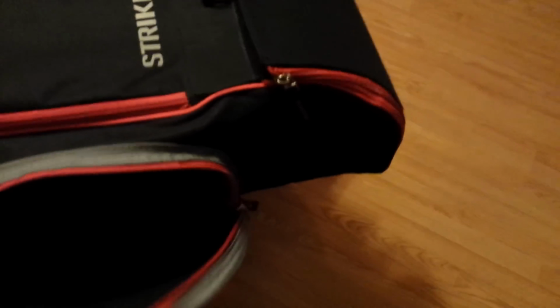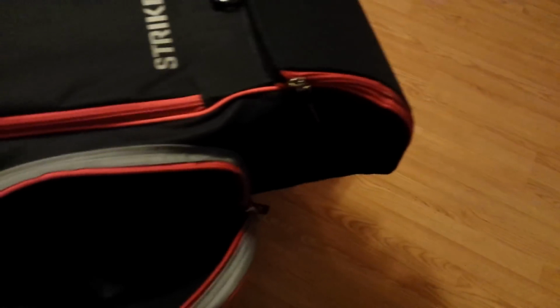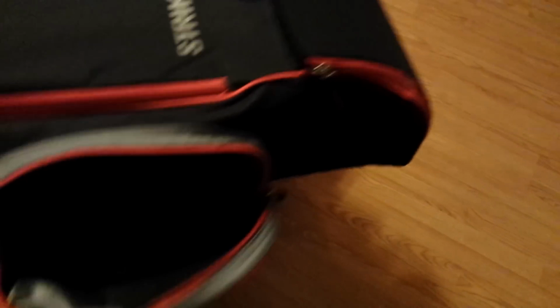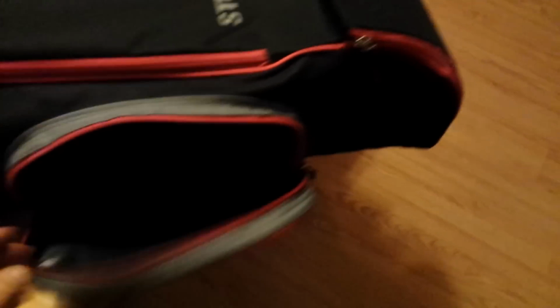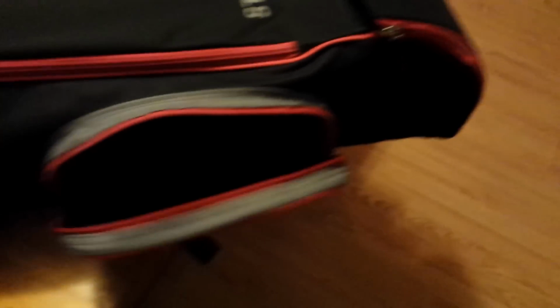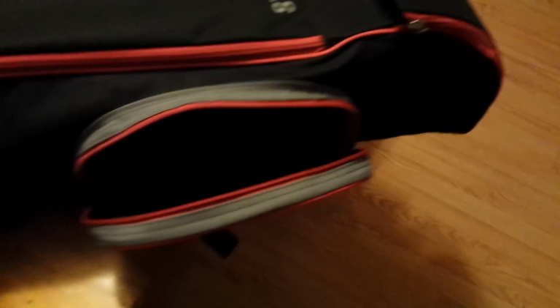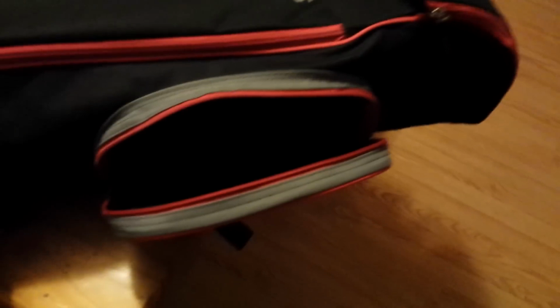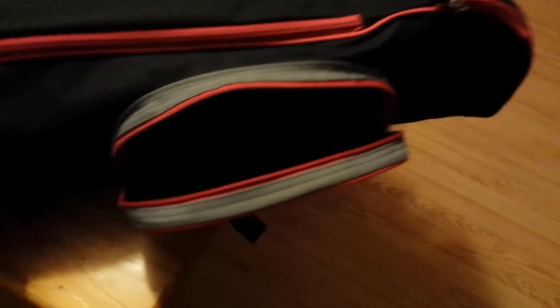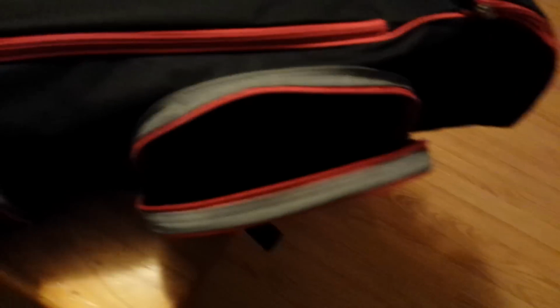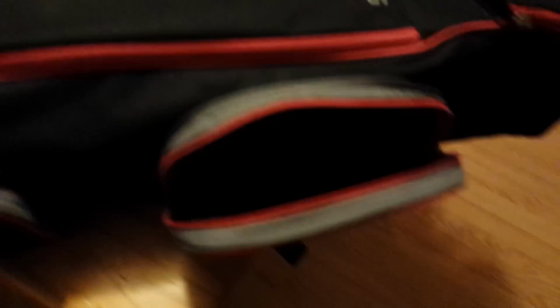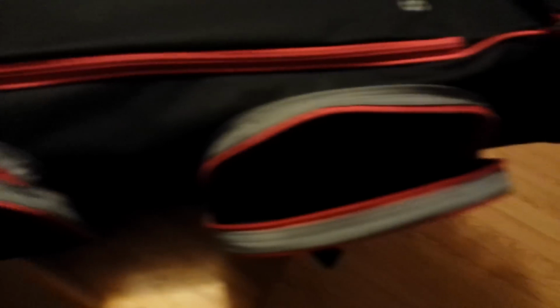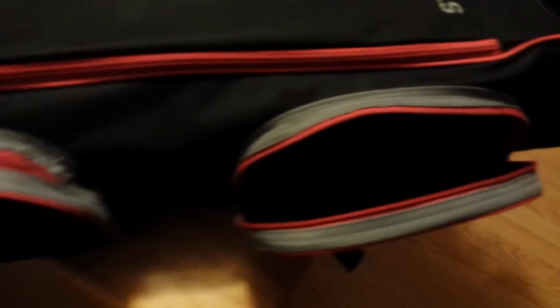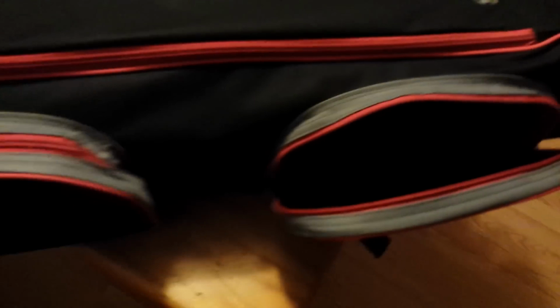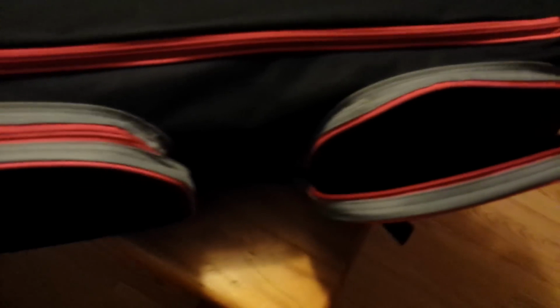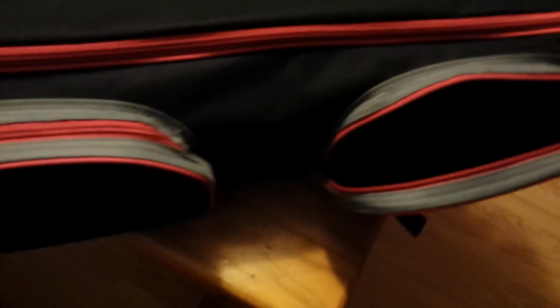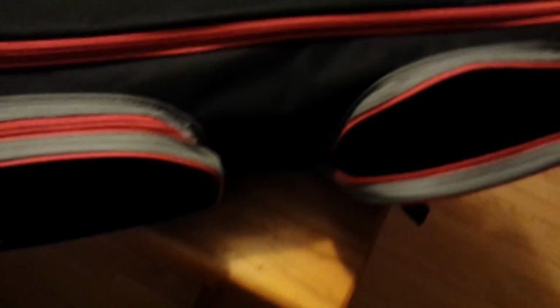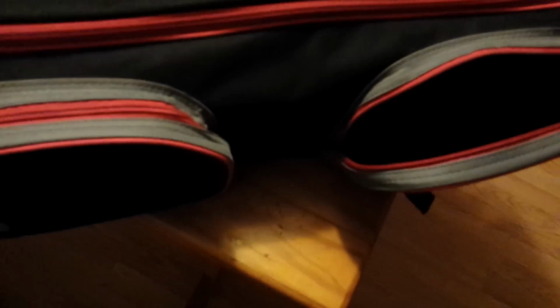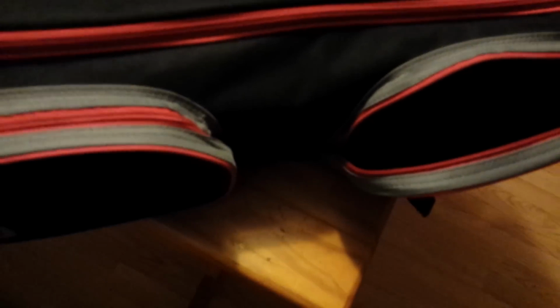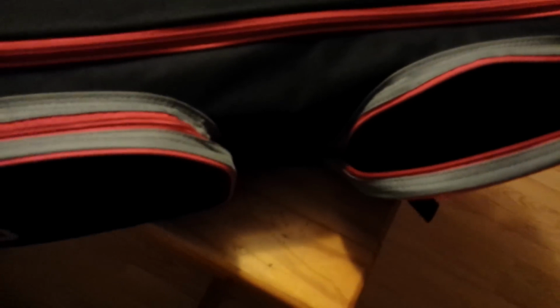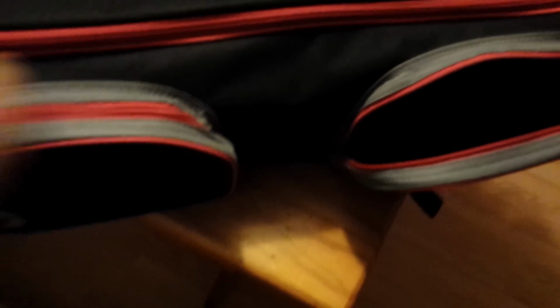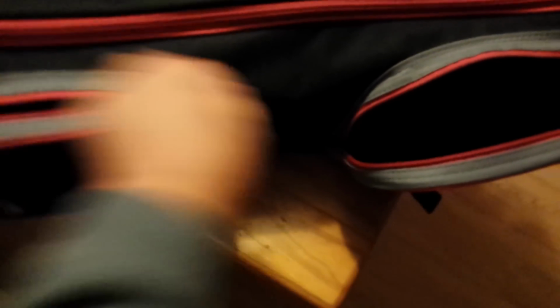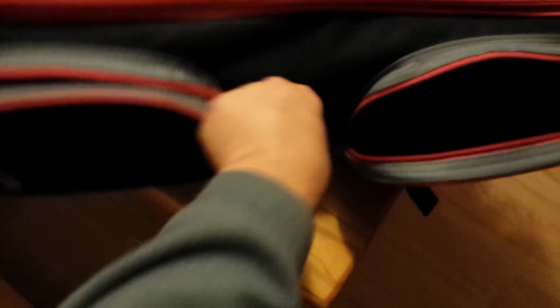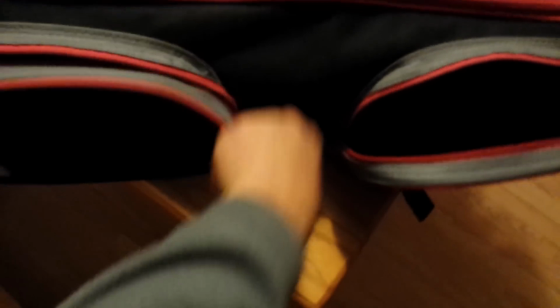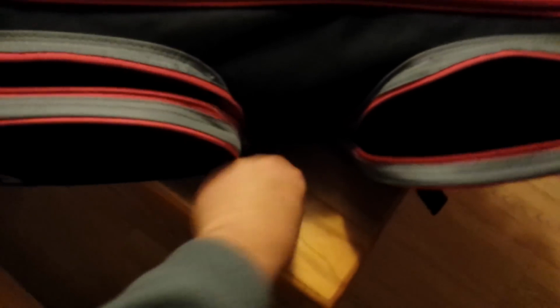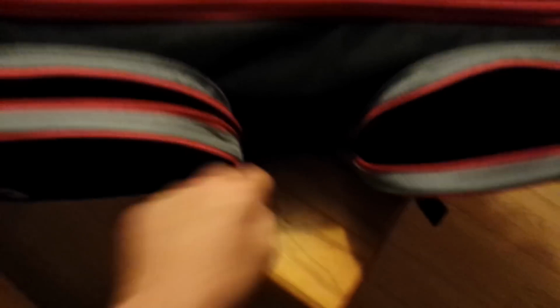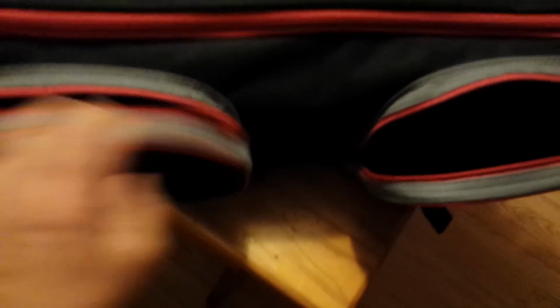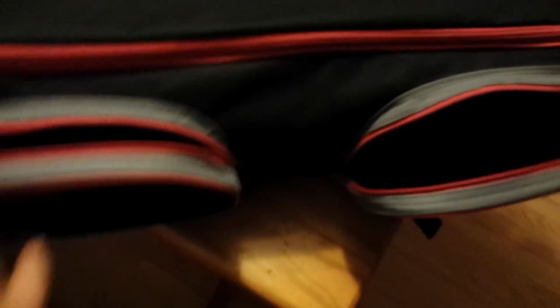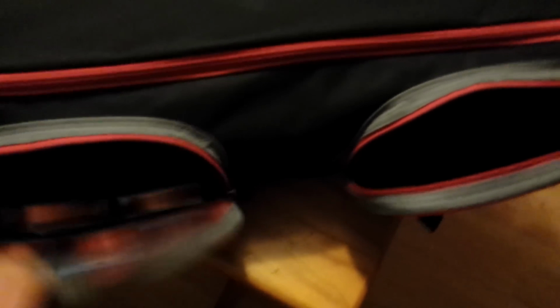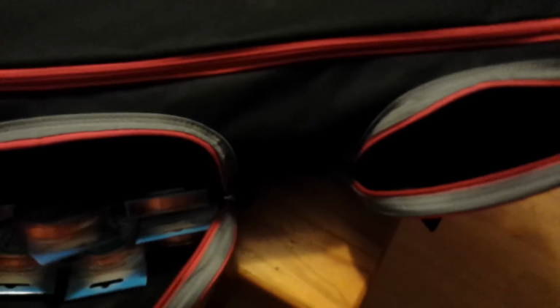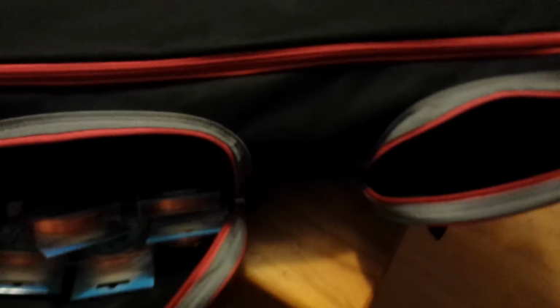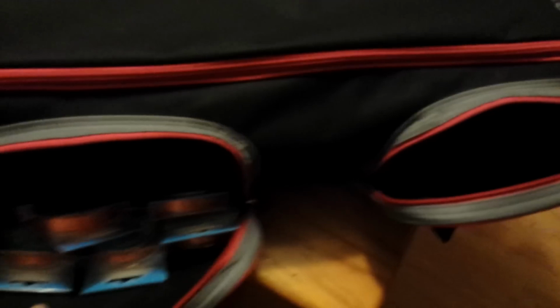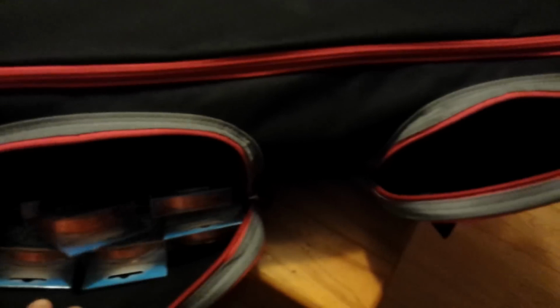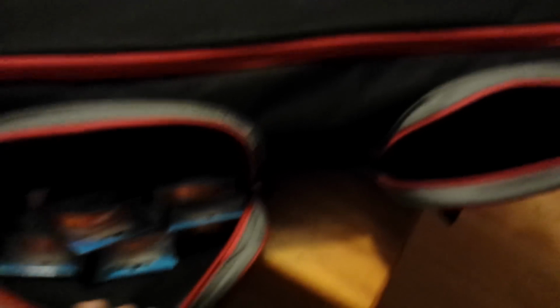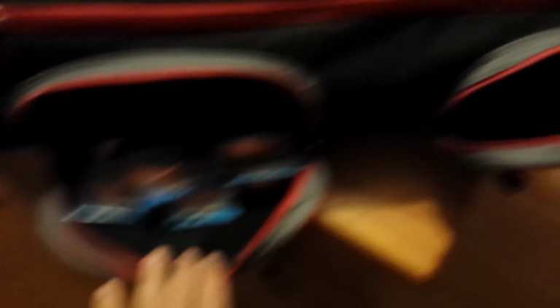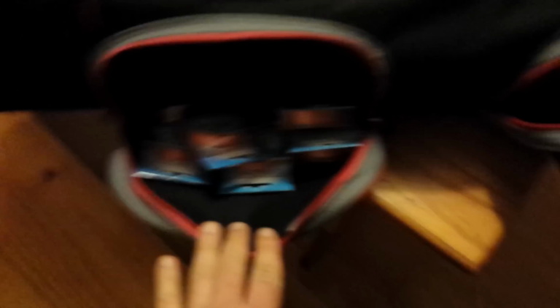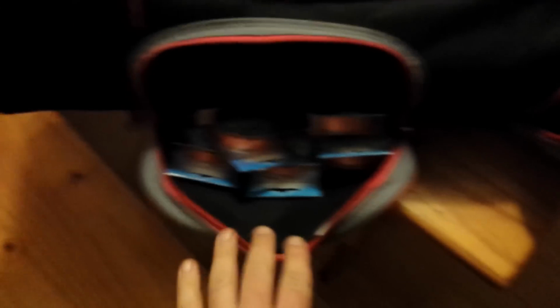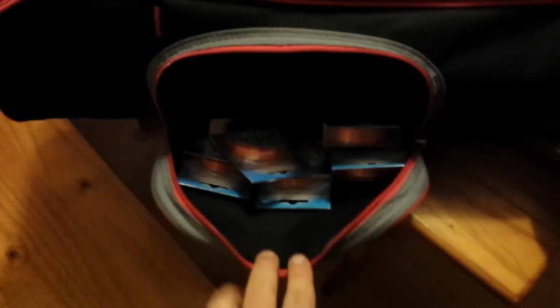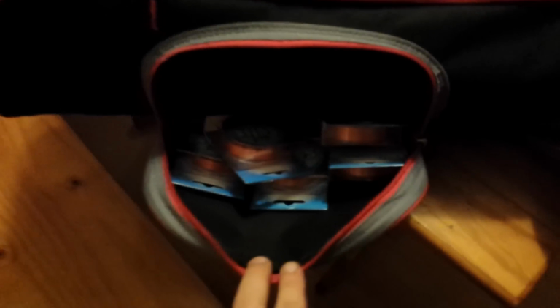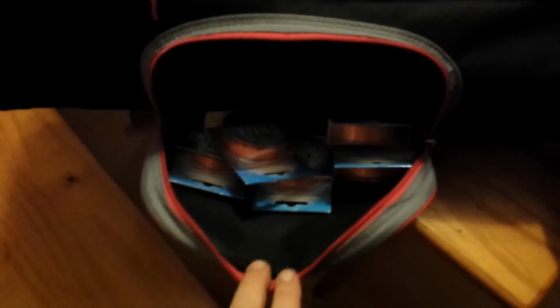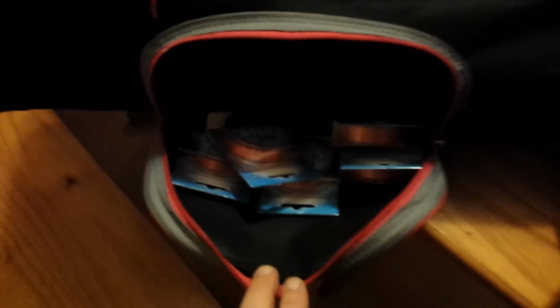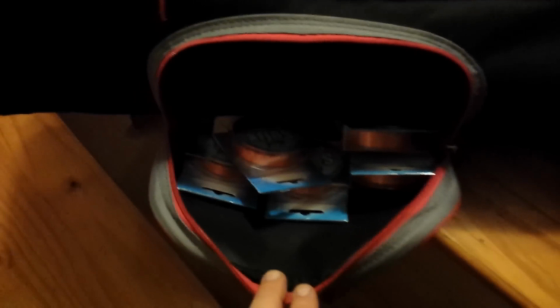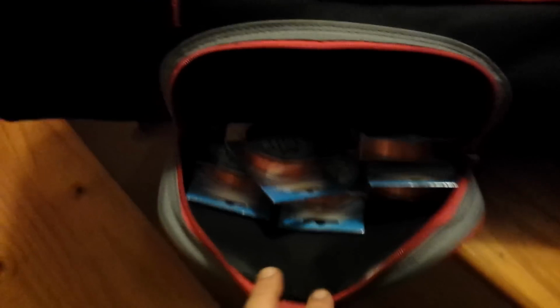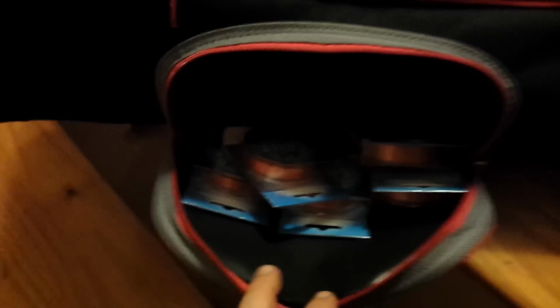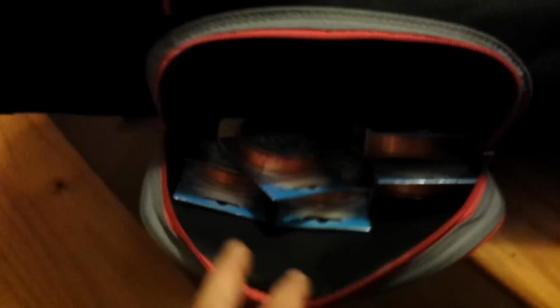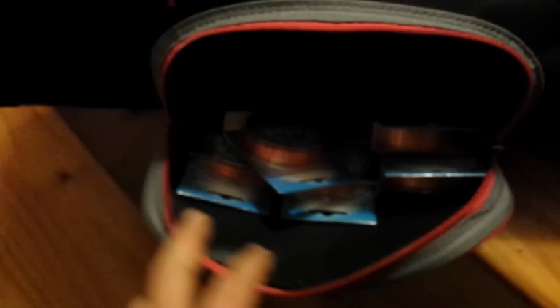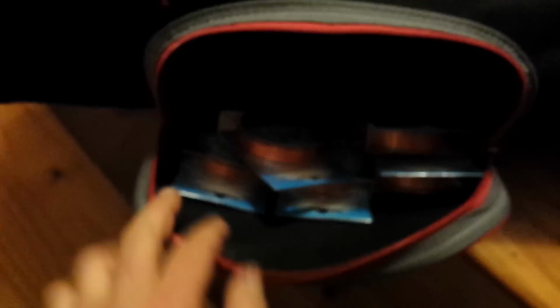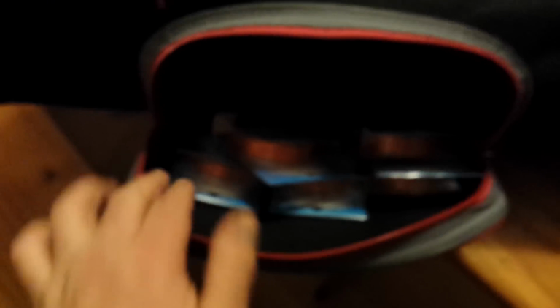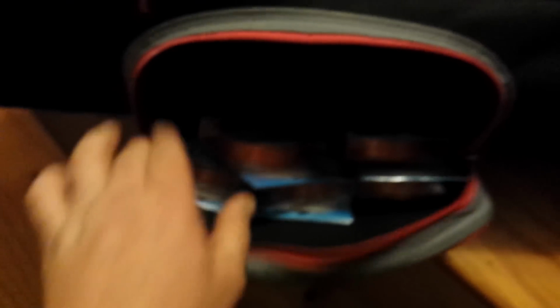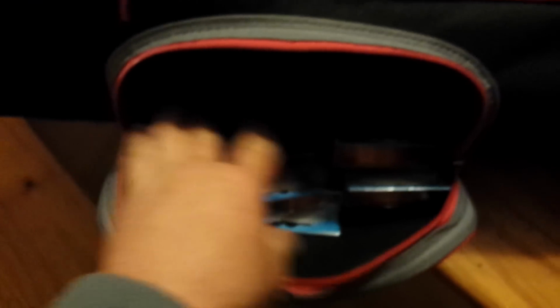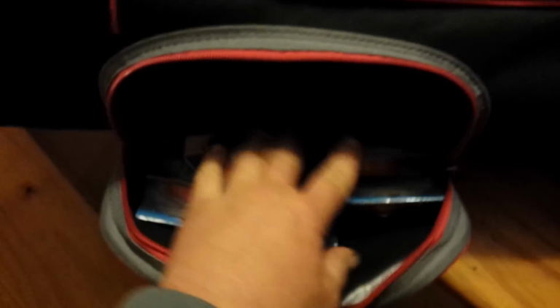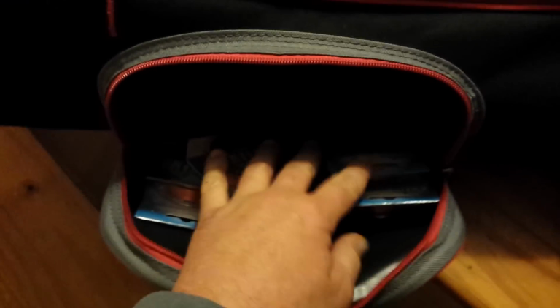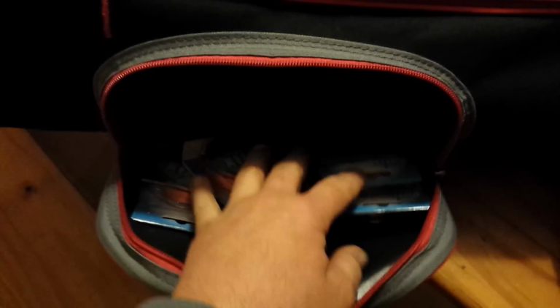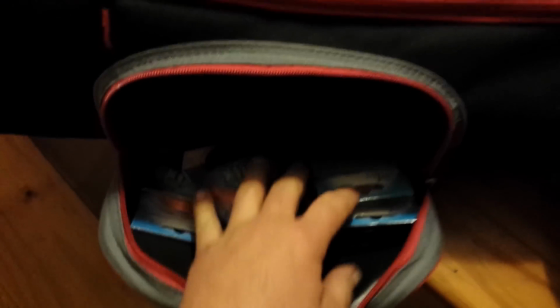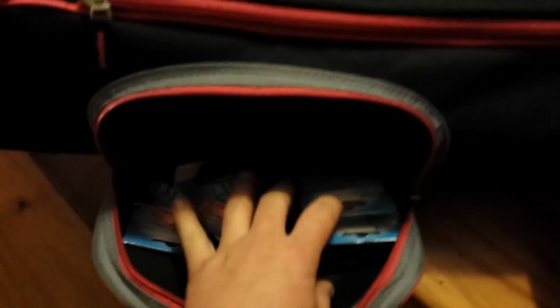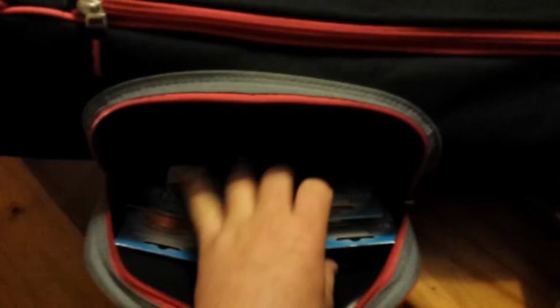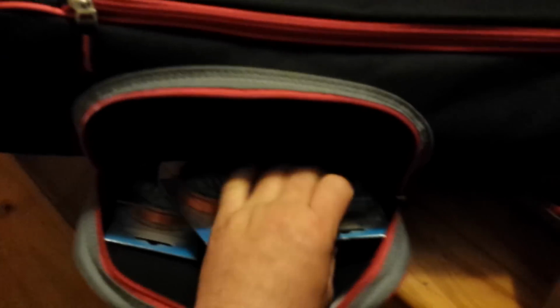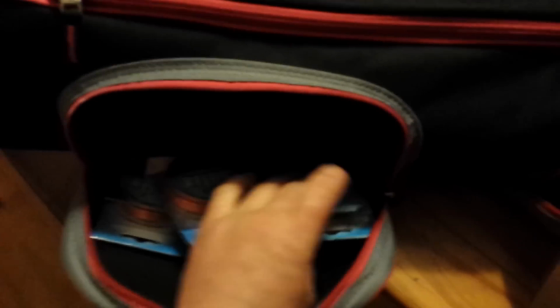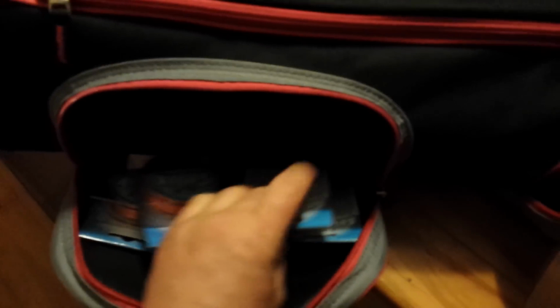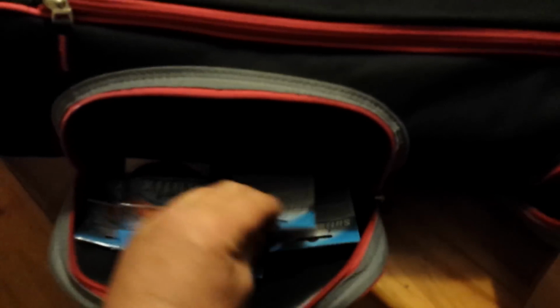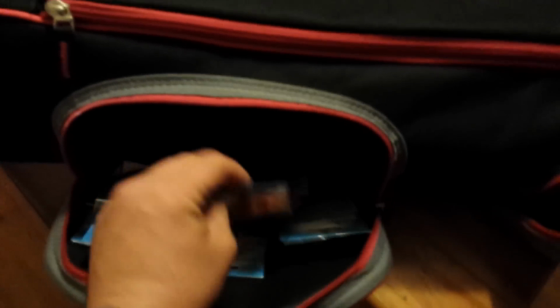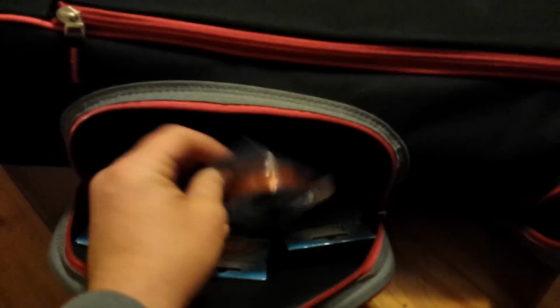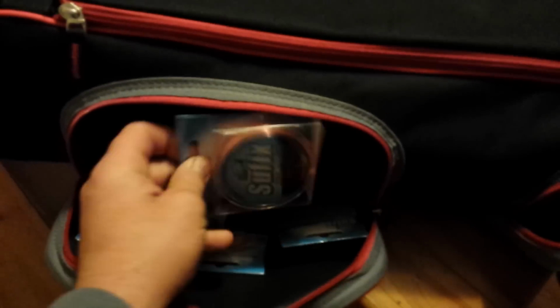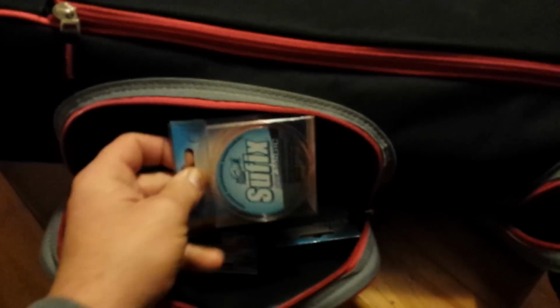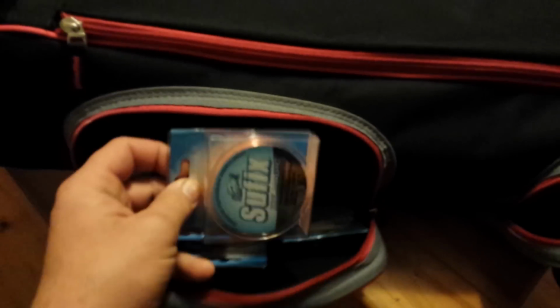Just cool extra storage pouches that I haven't put anything in yet. Oh, and I got a ton of Suffix line in there — my secret.